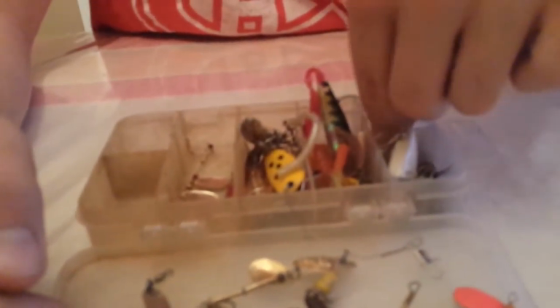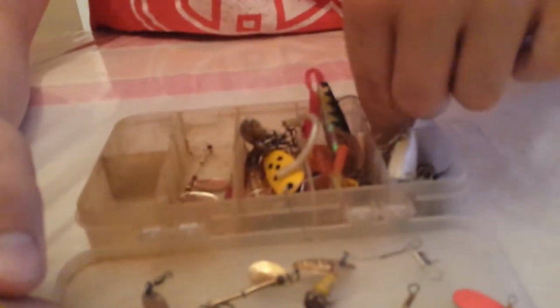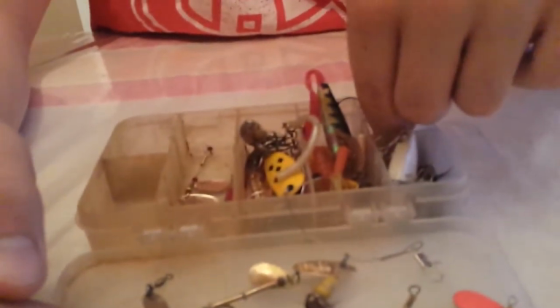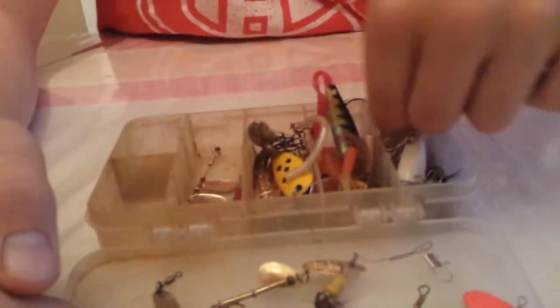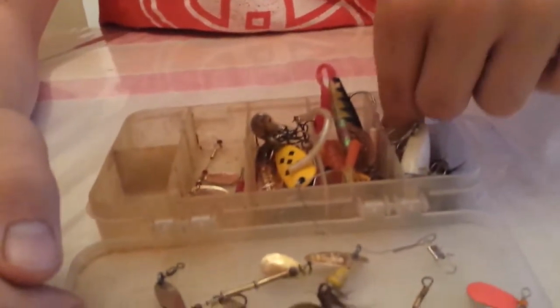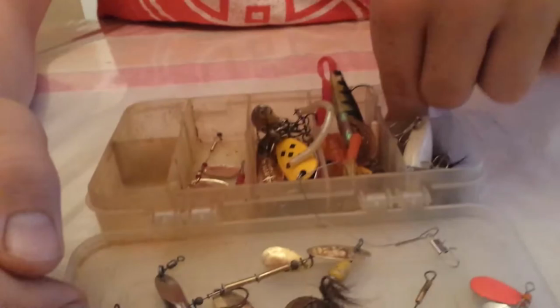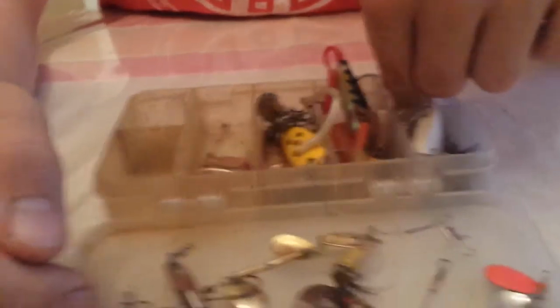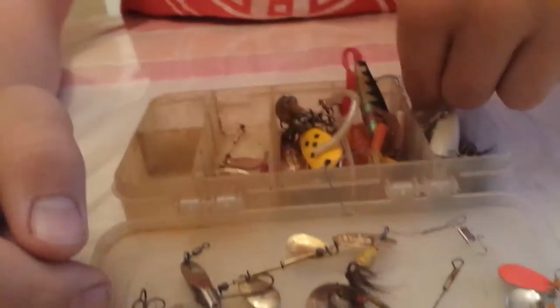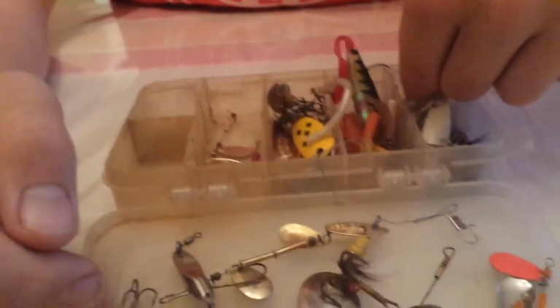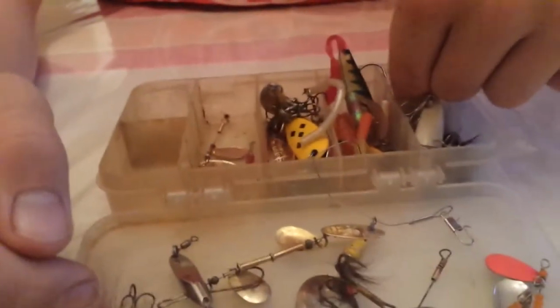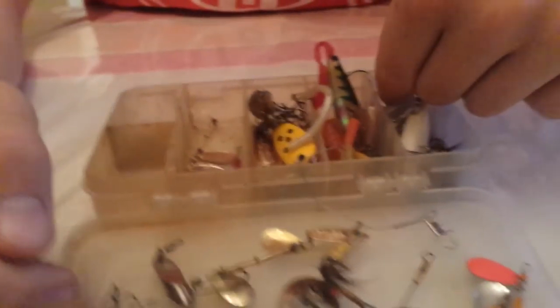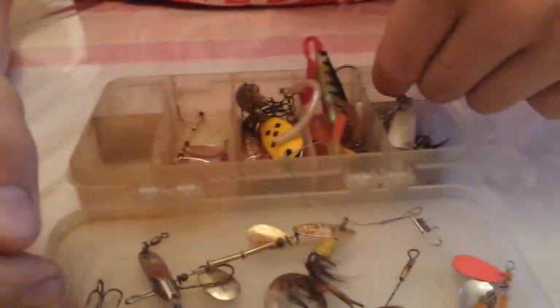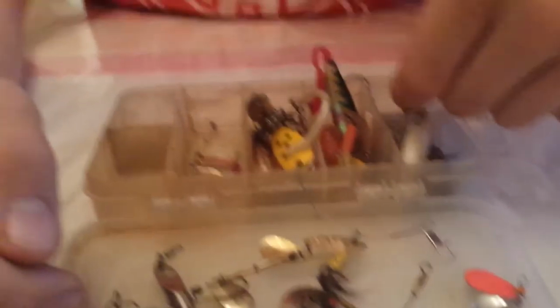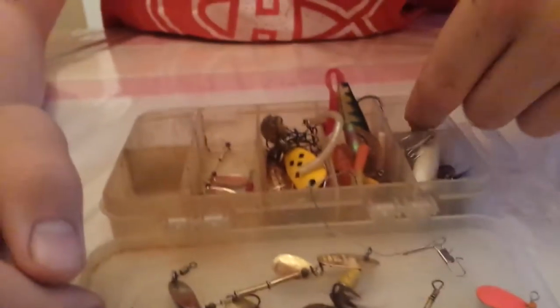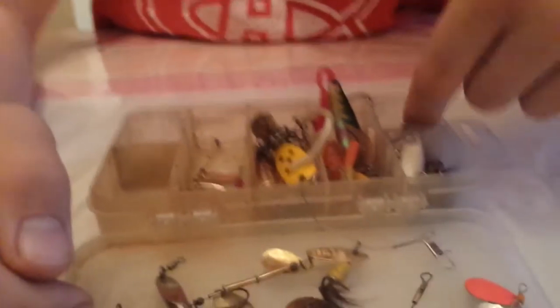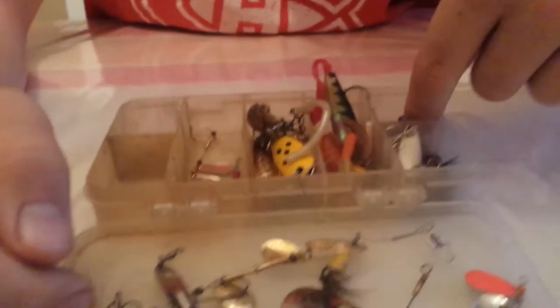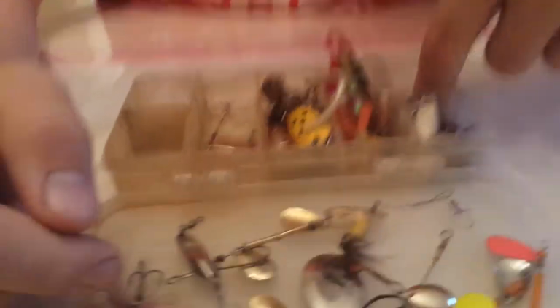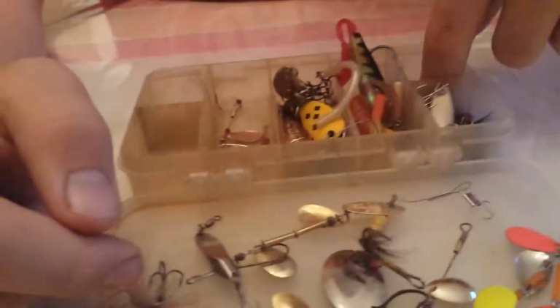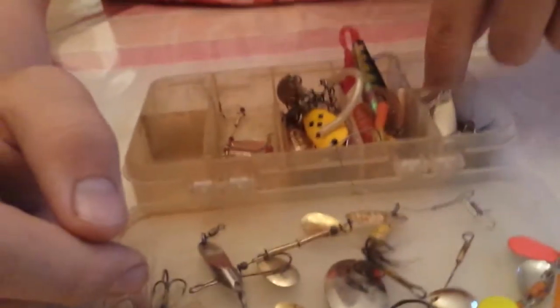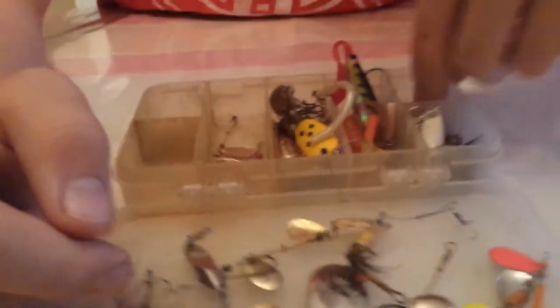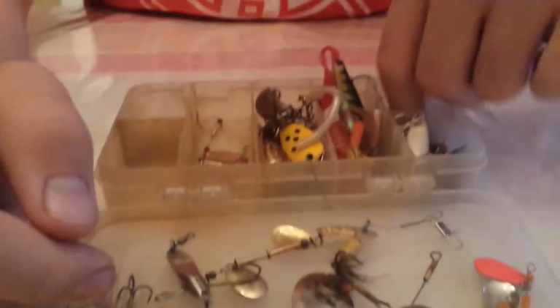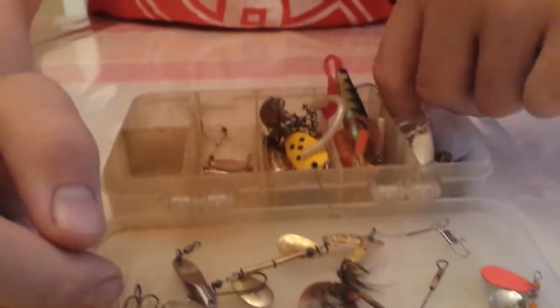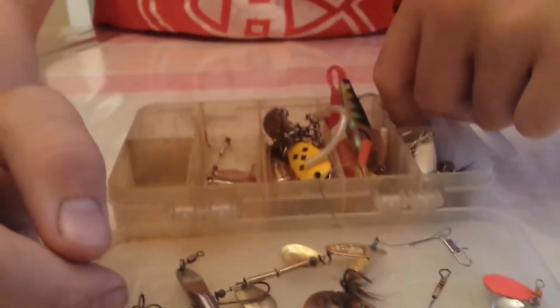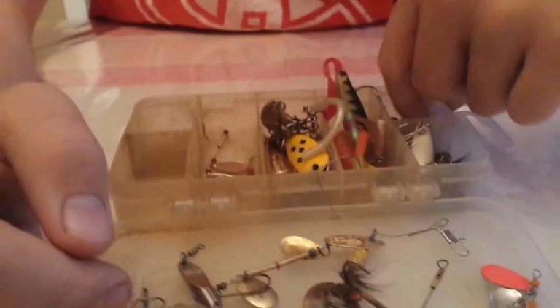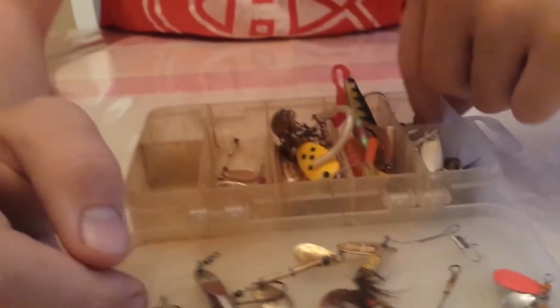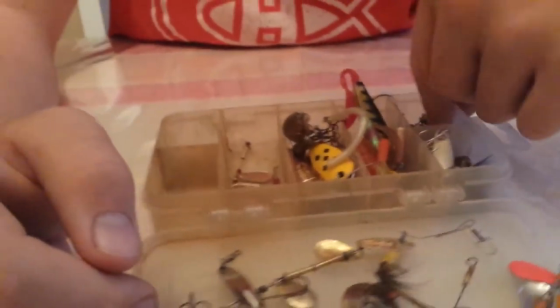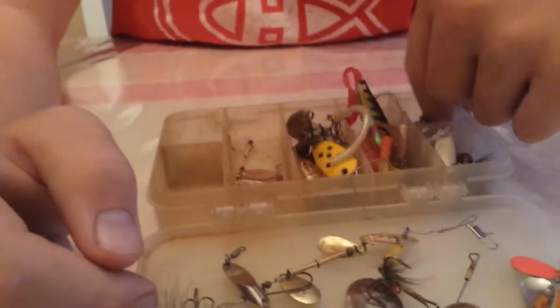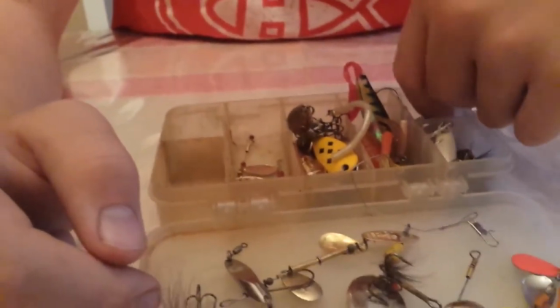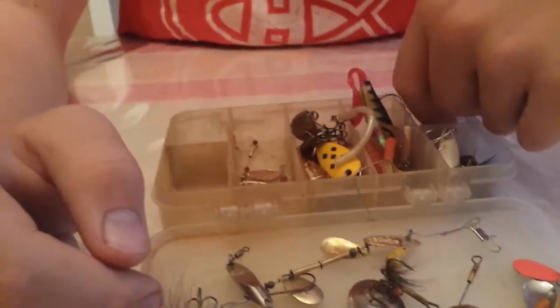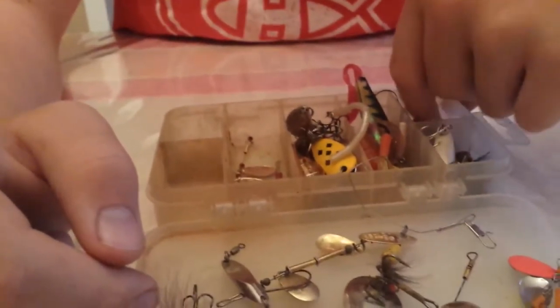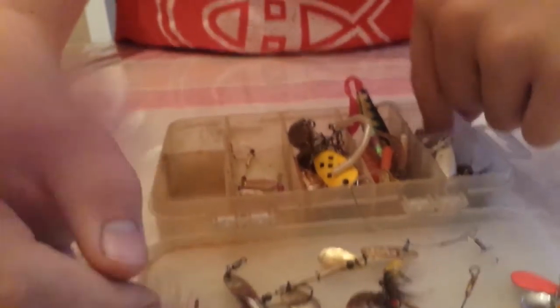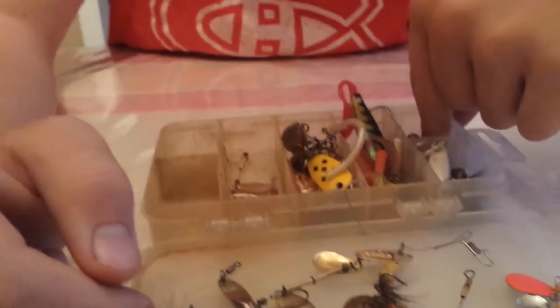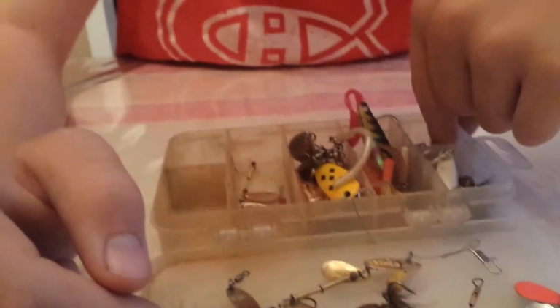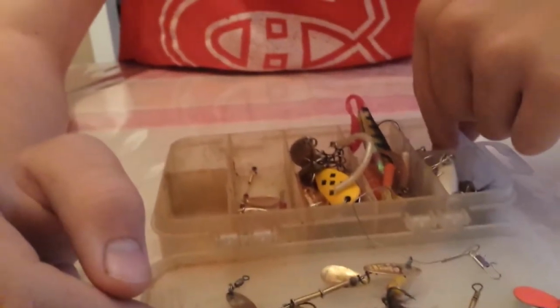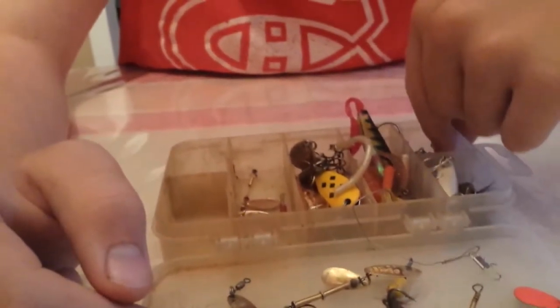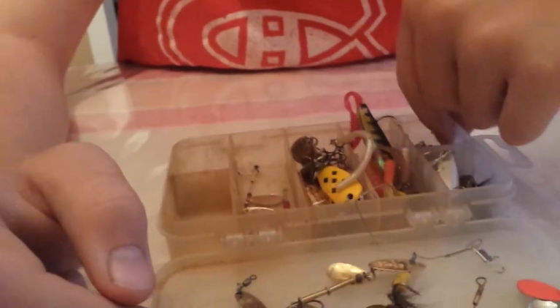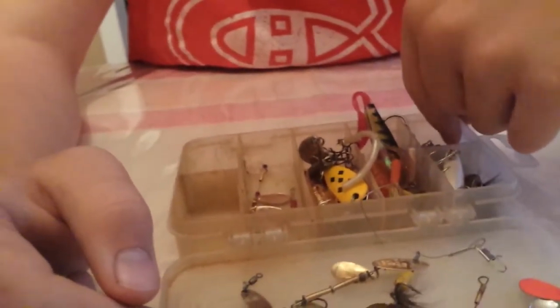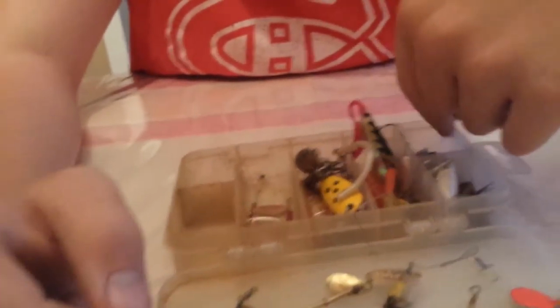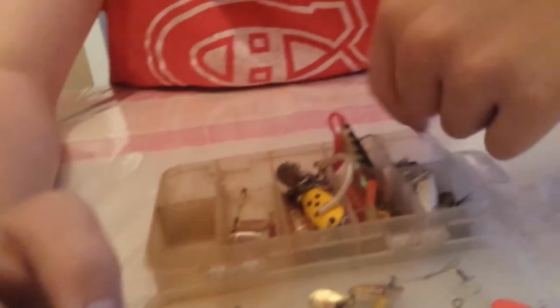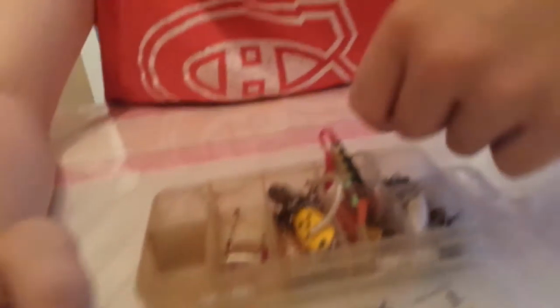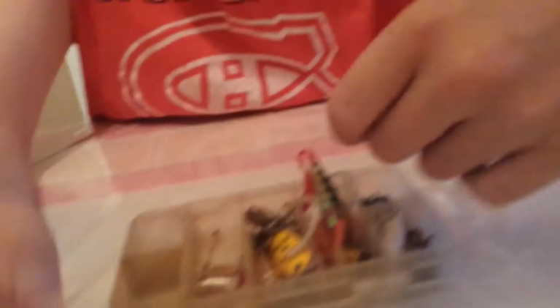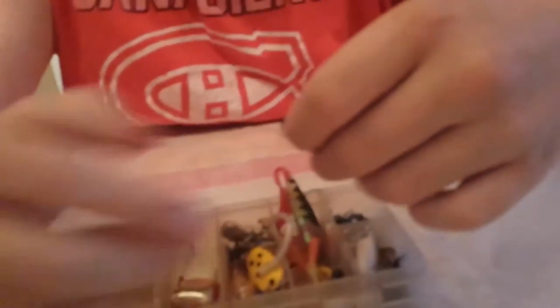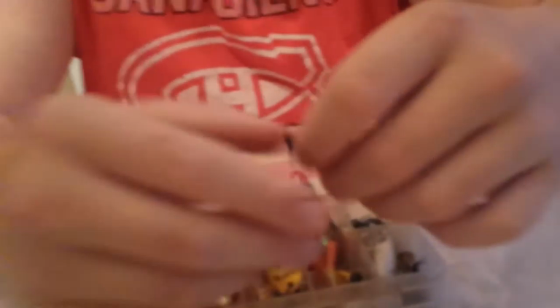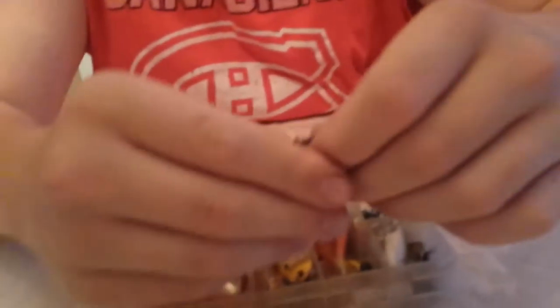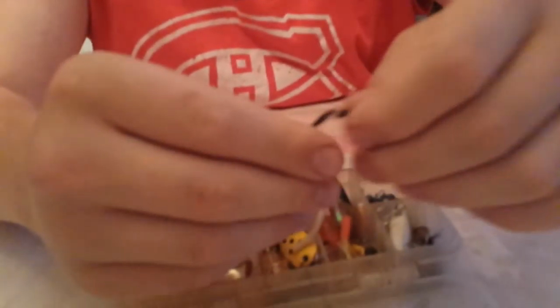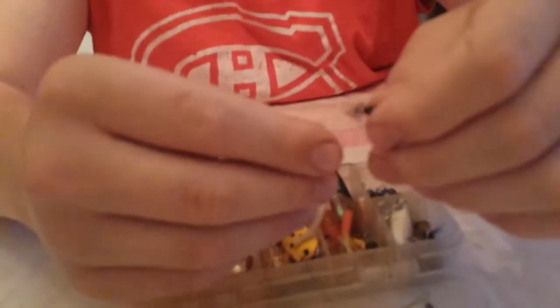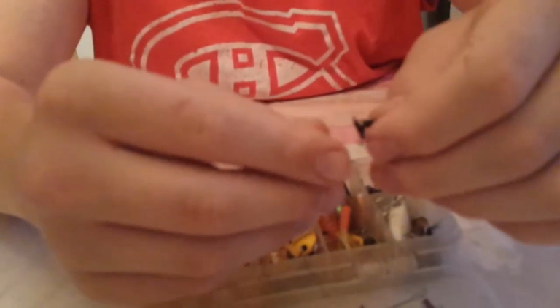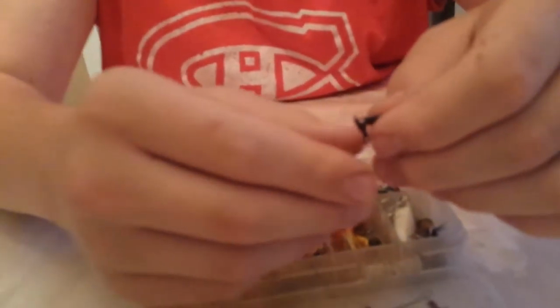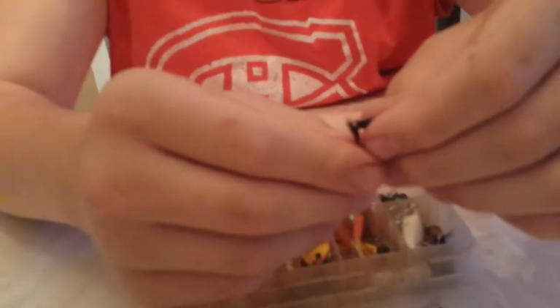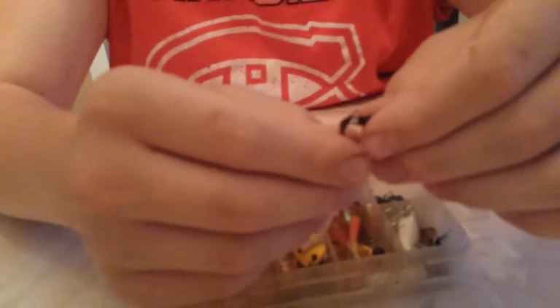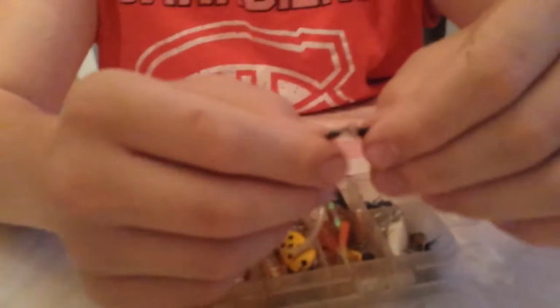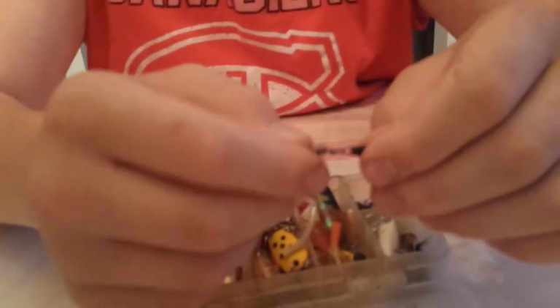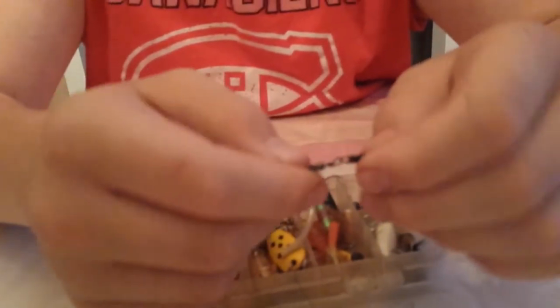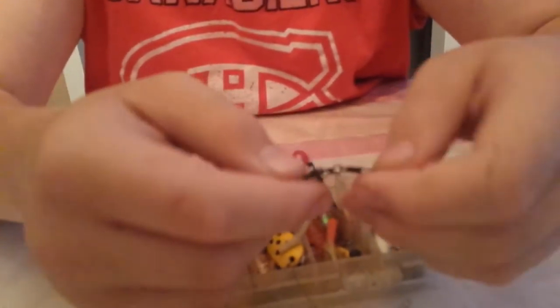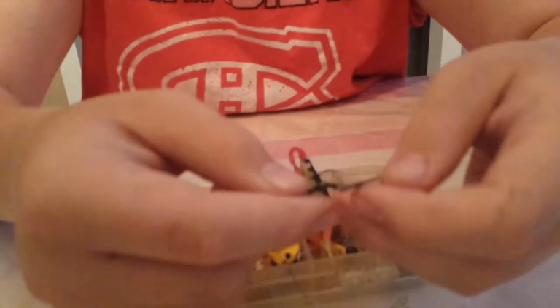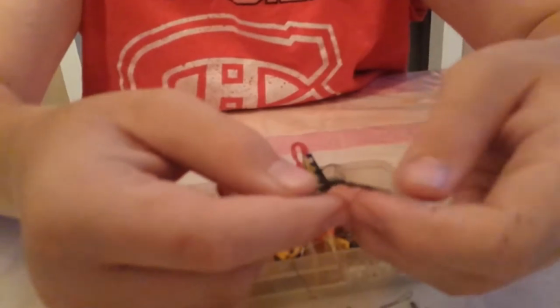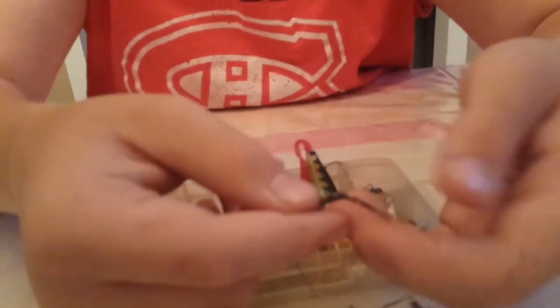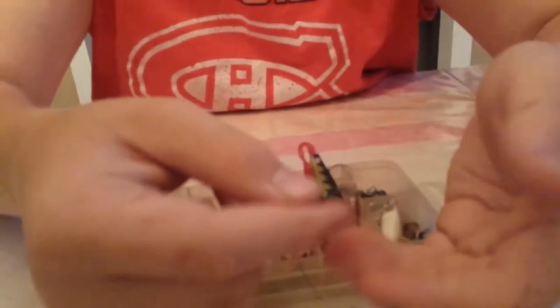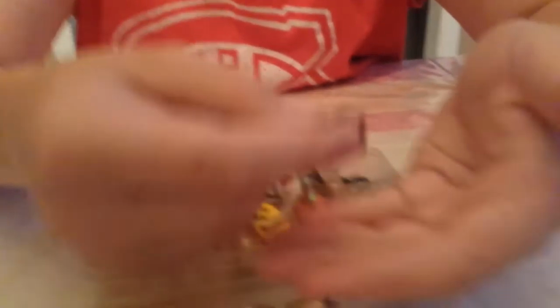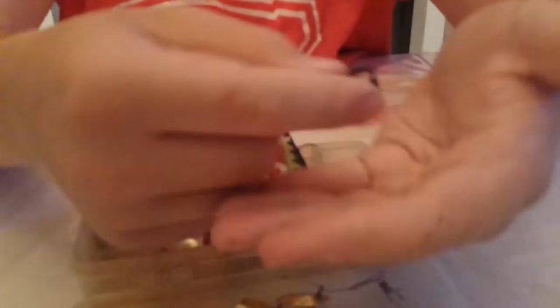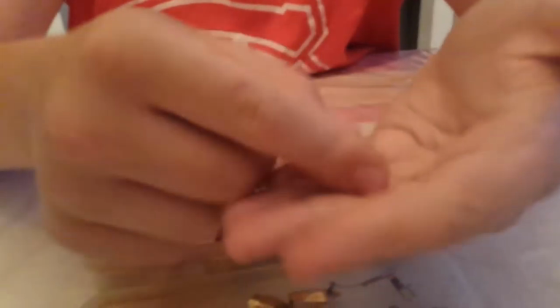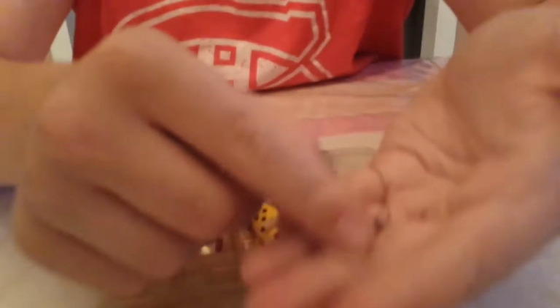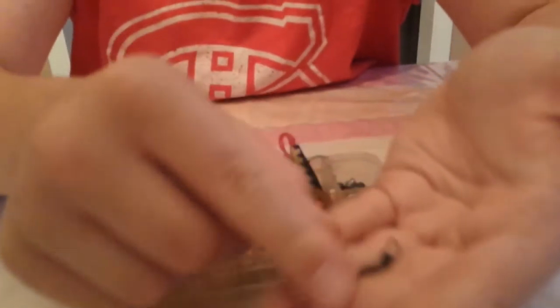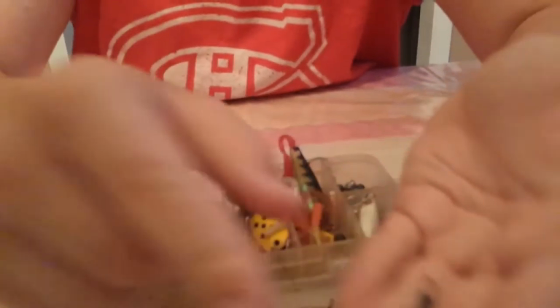Sometimes I use these rubber worms — these little white, yellow, red, pink guys. They work pretty good.